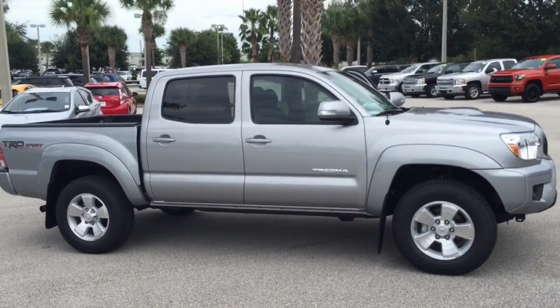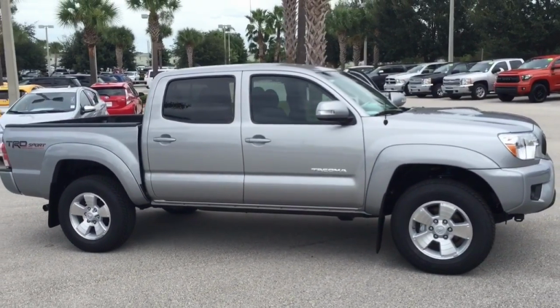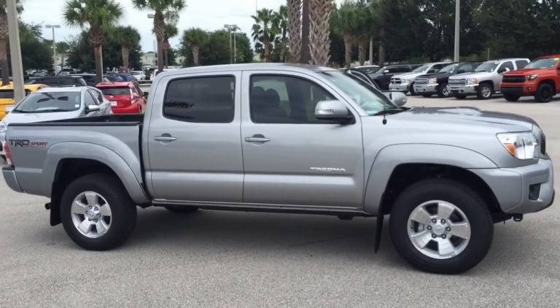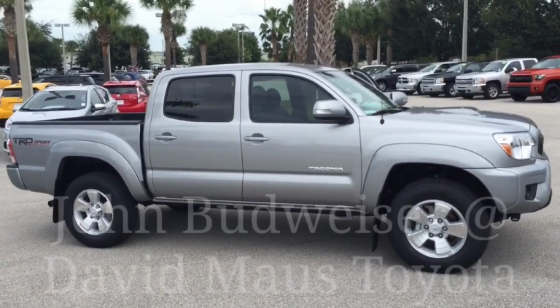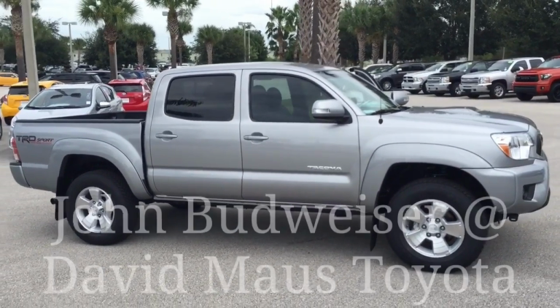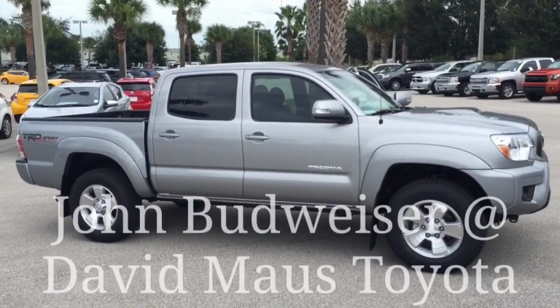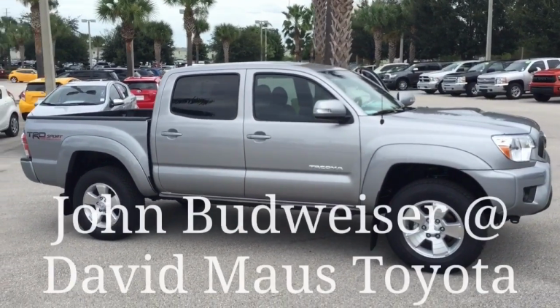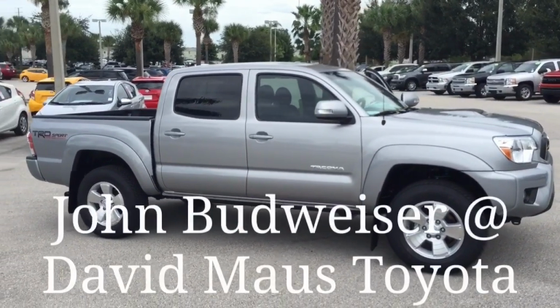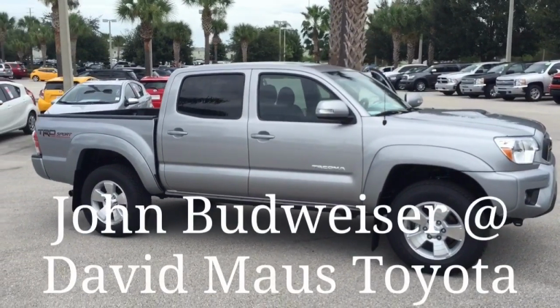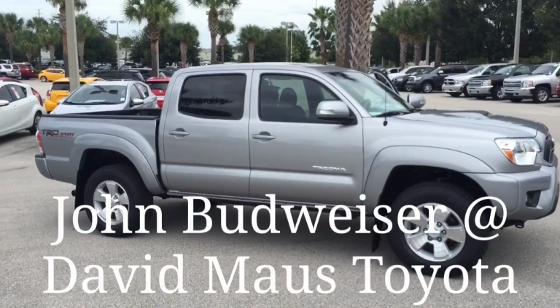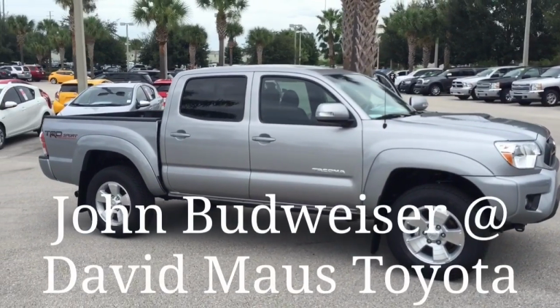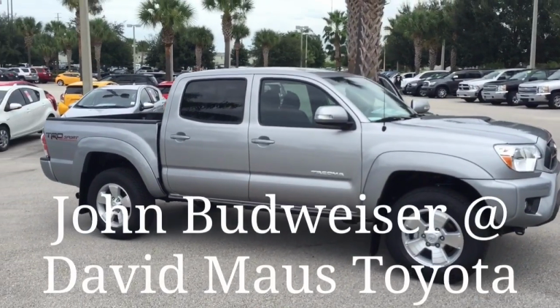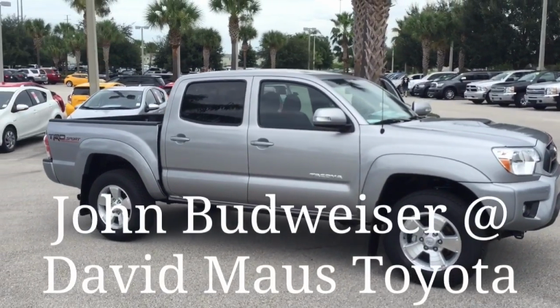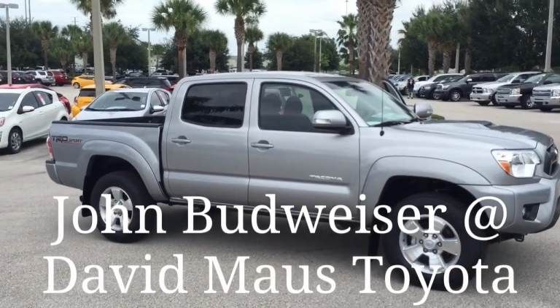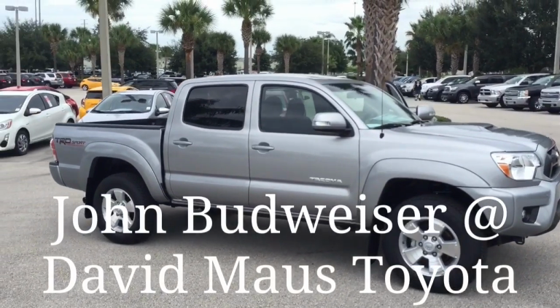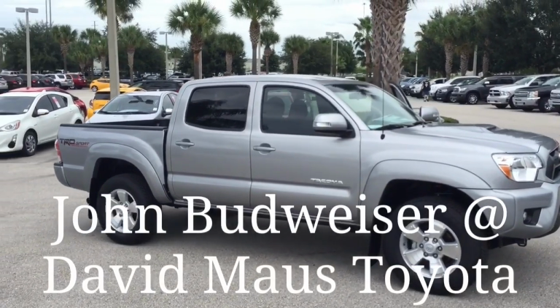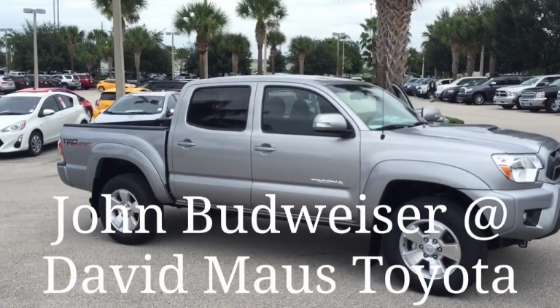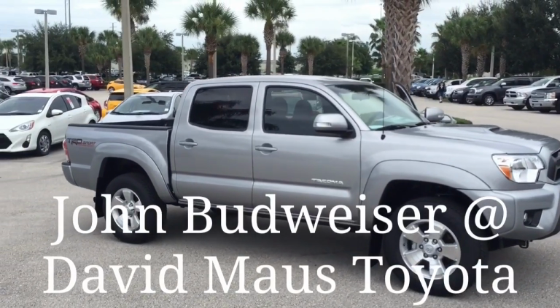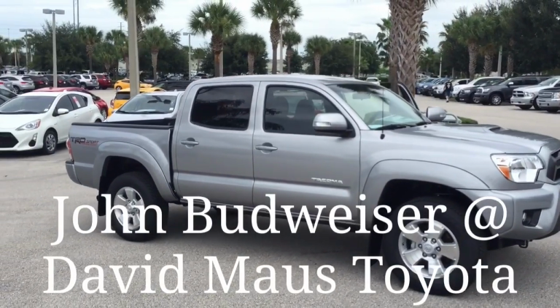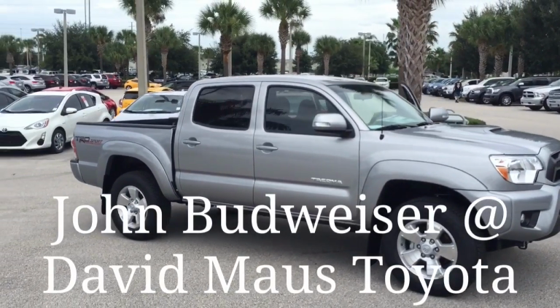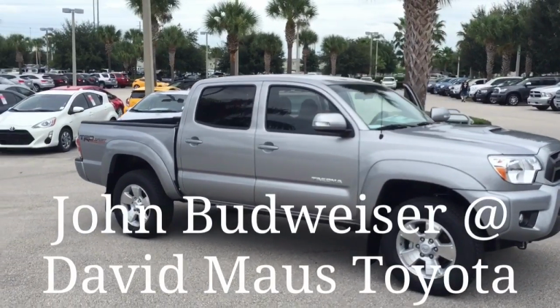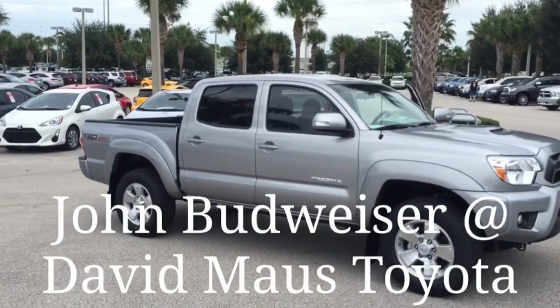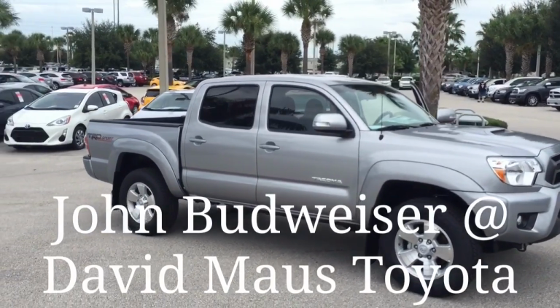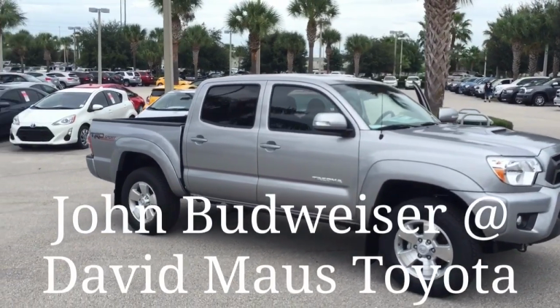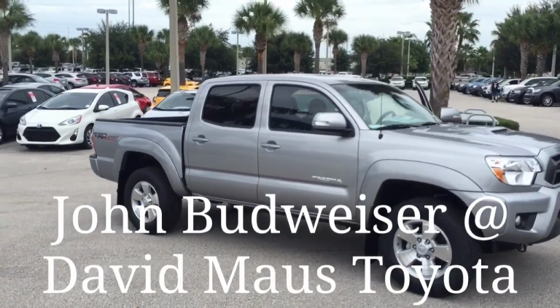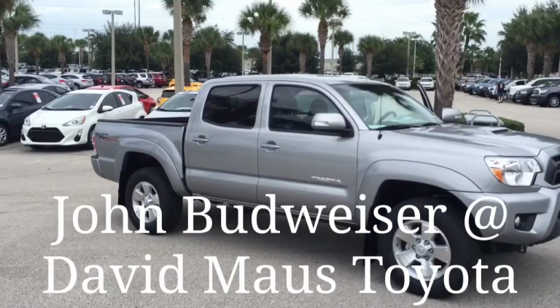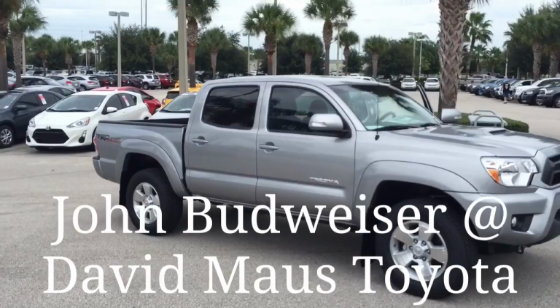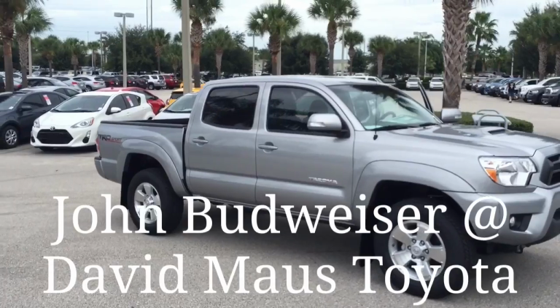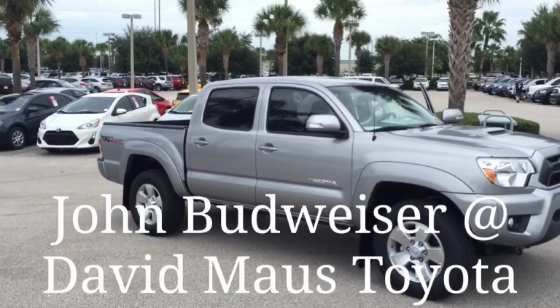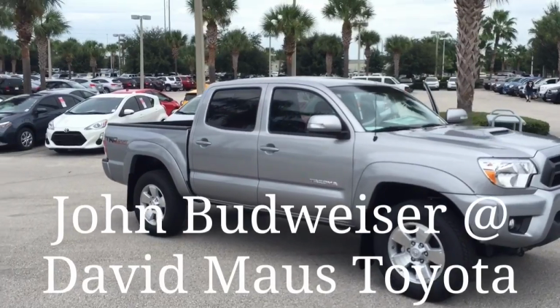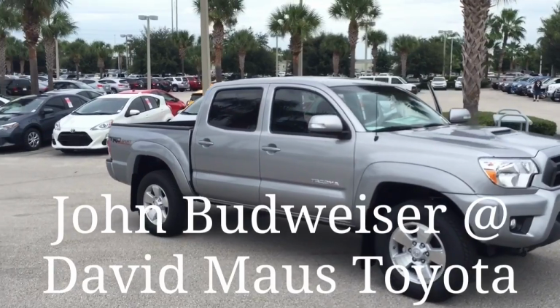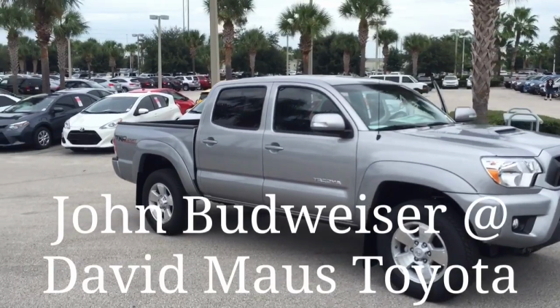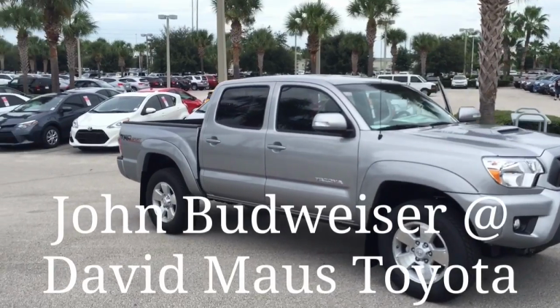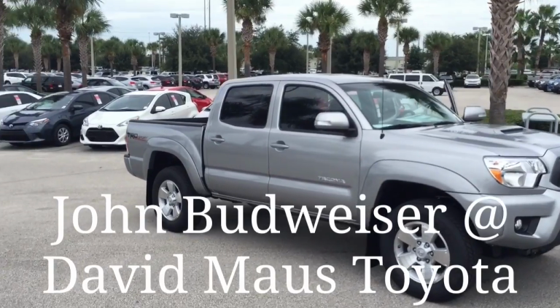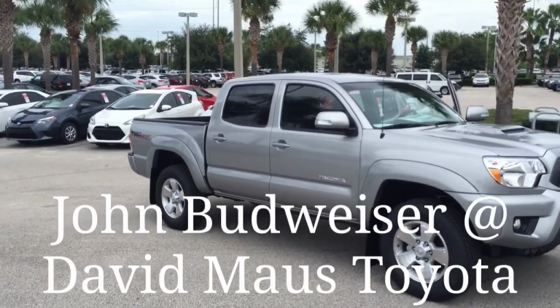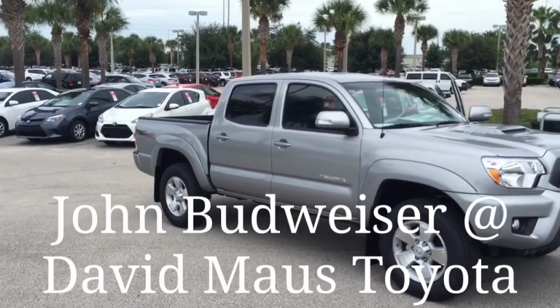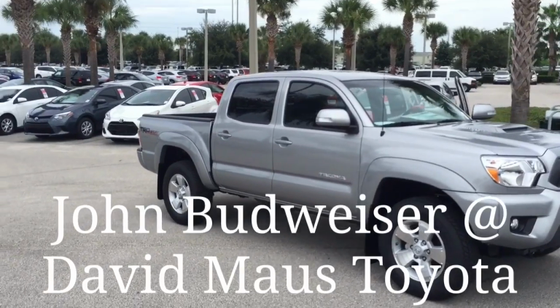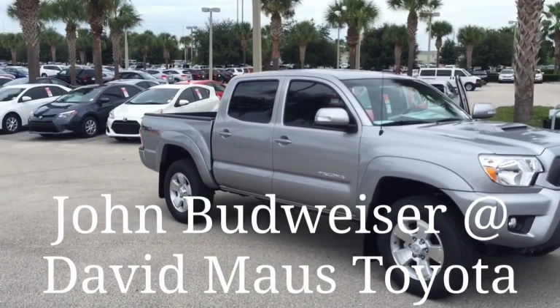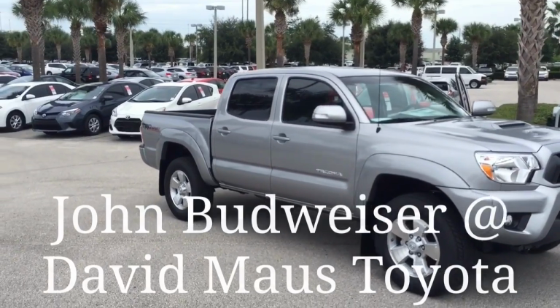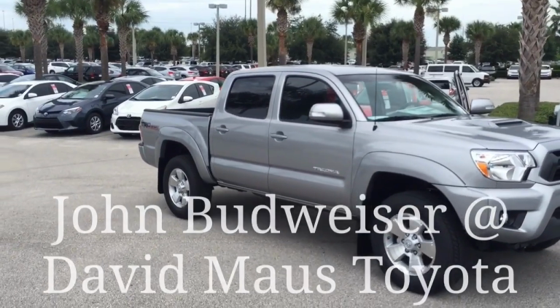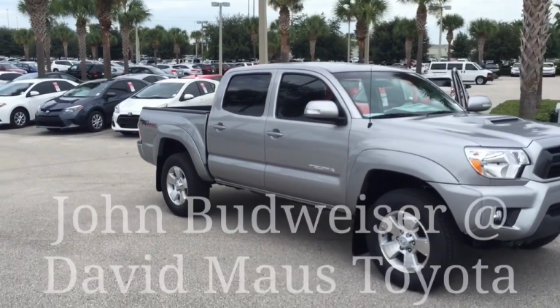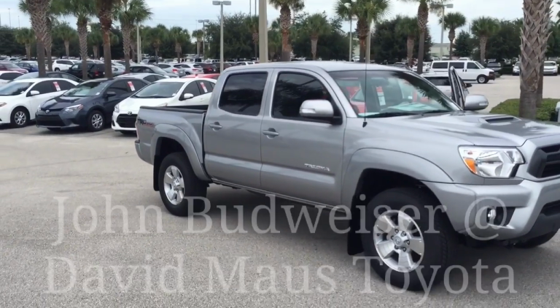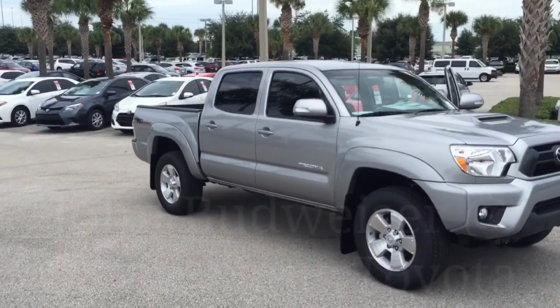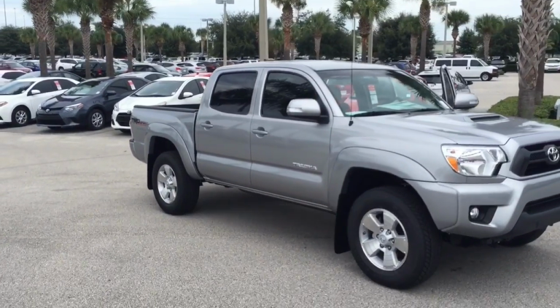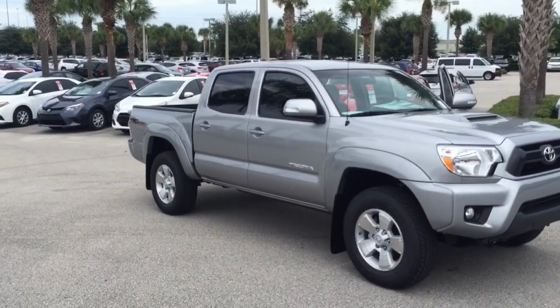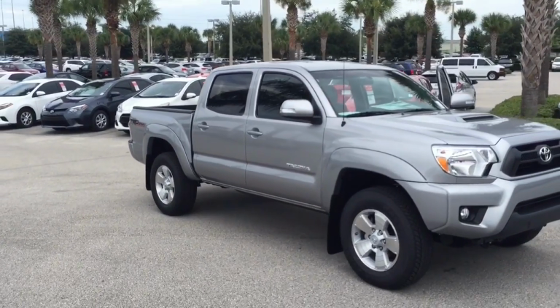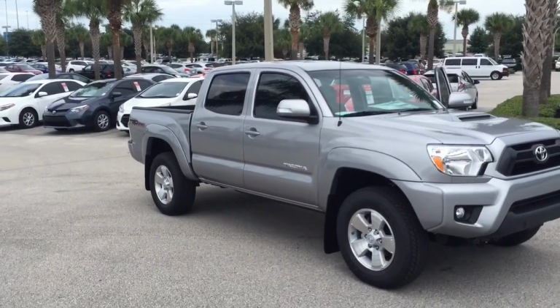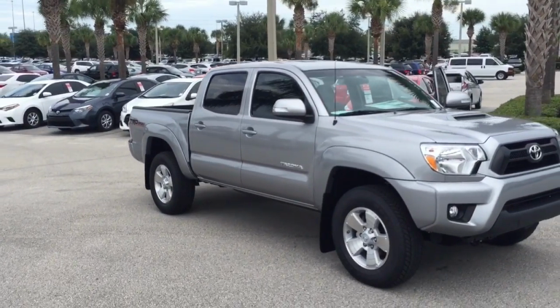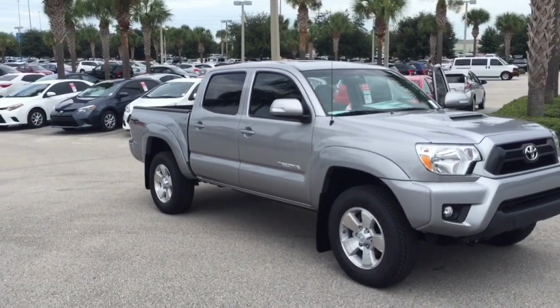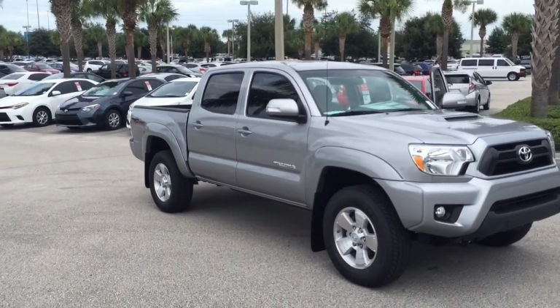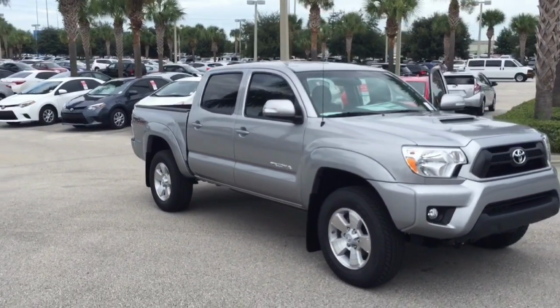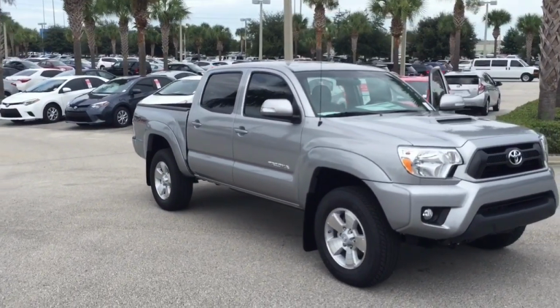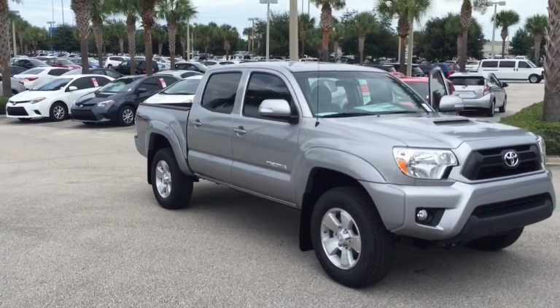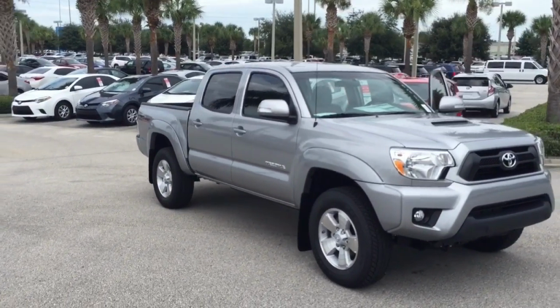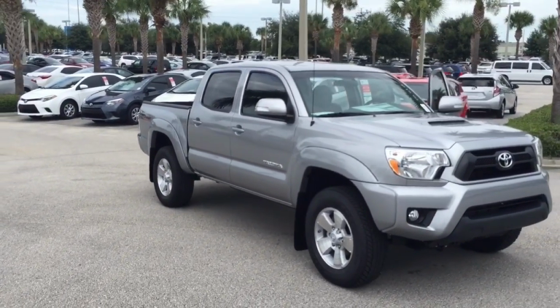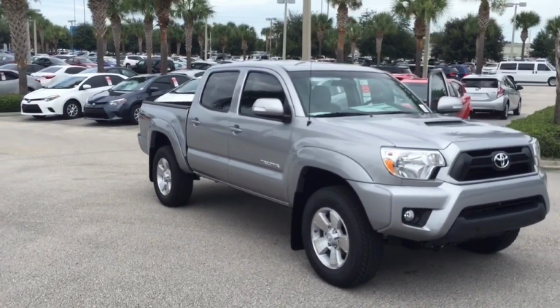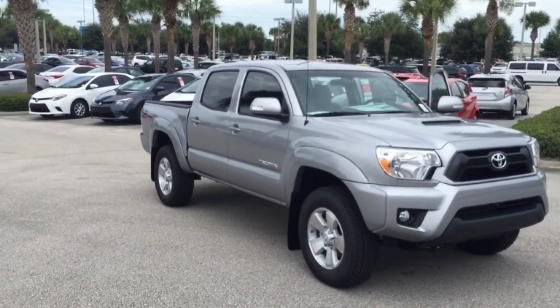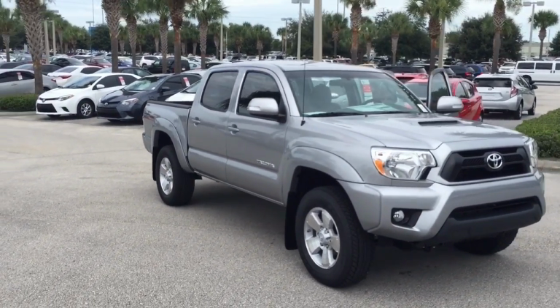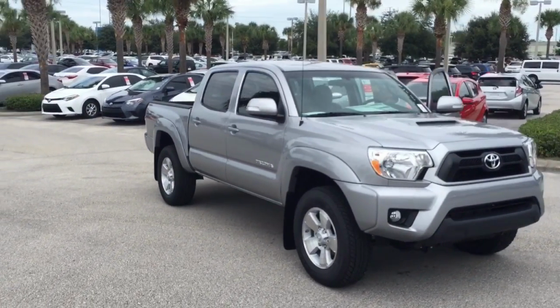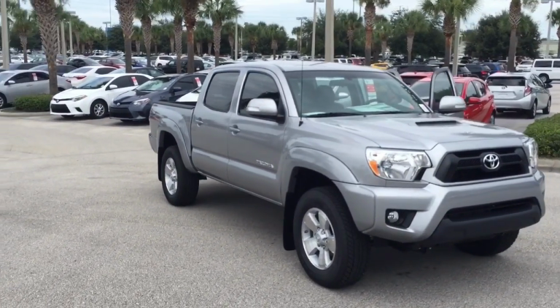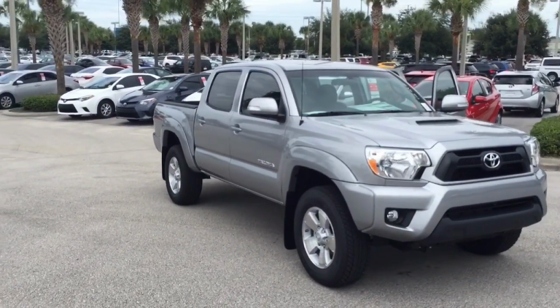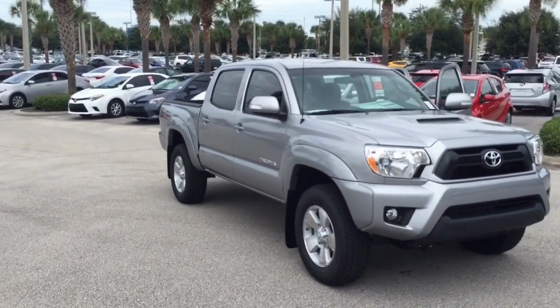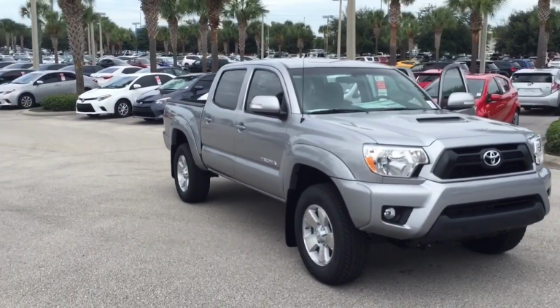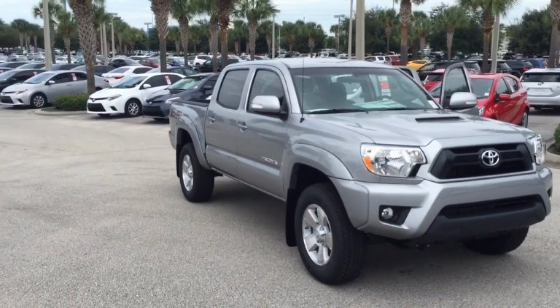My name is John Budweiser. I'll be your sales professional here at our dealership. I look forward to working with you.